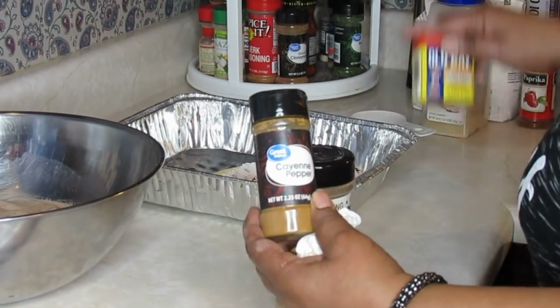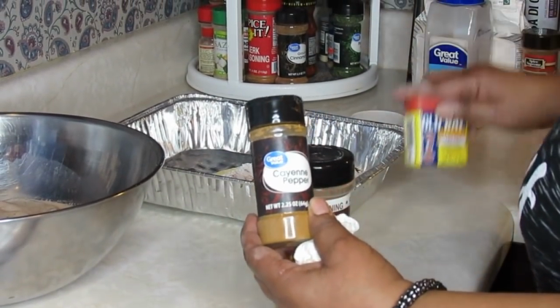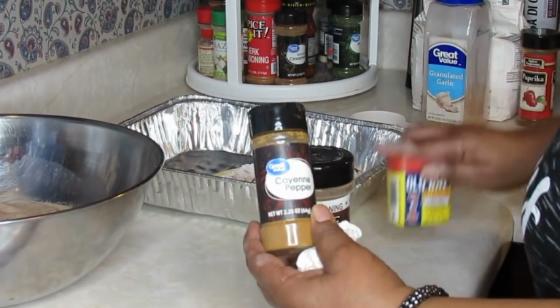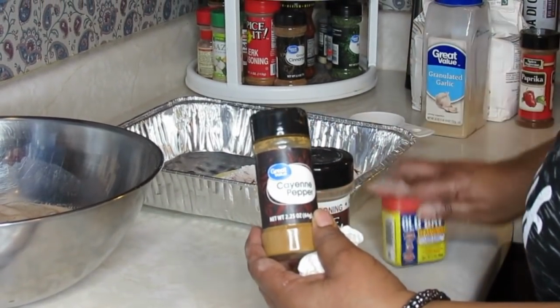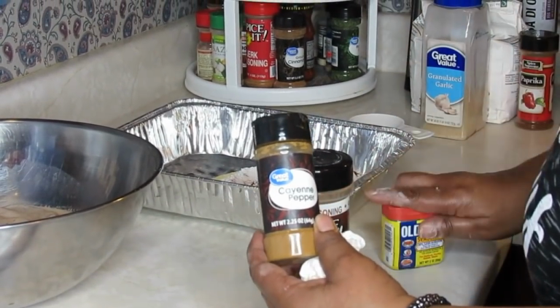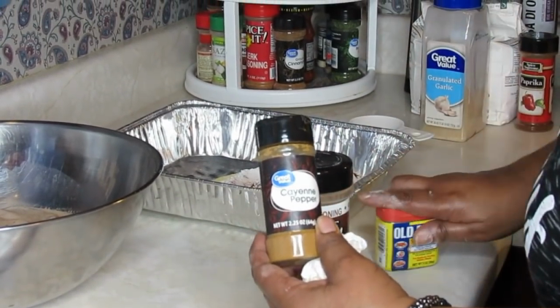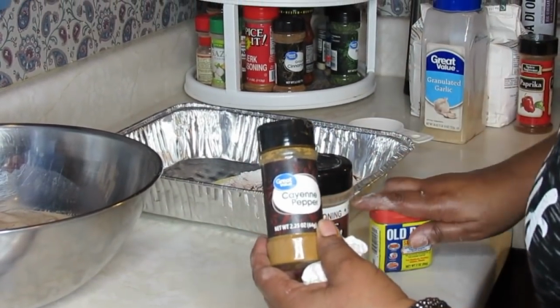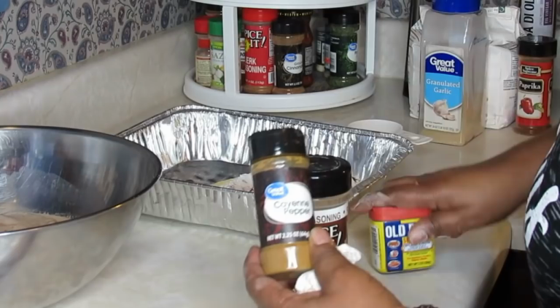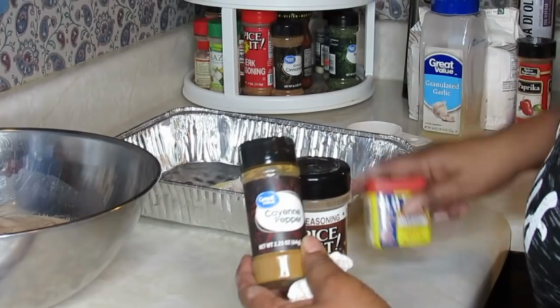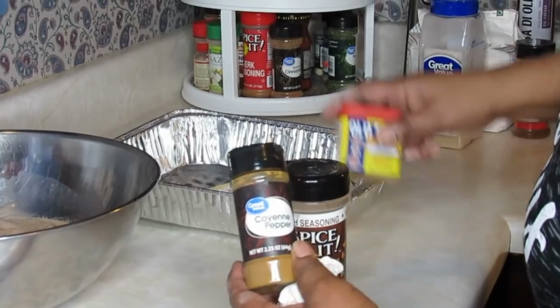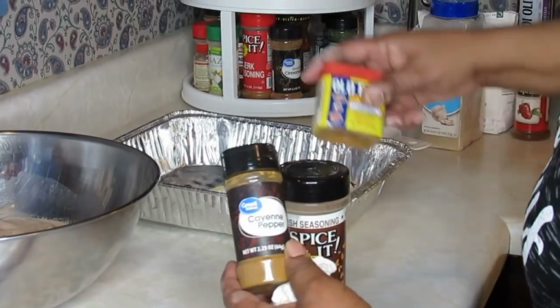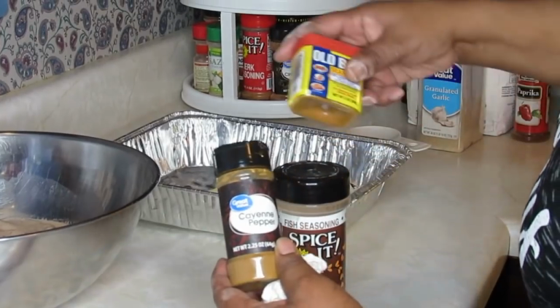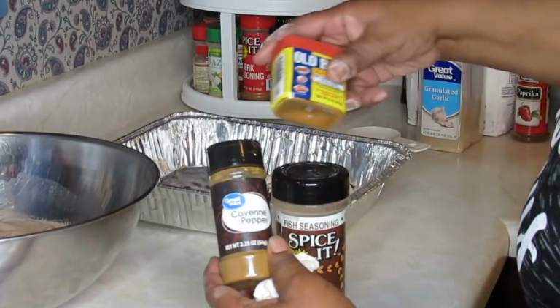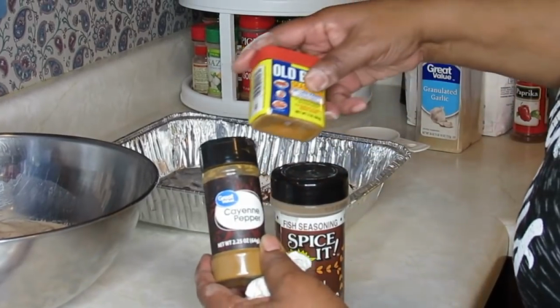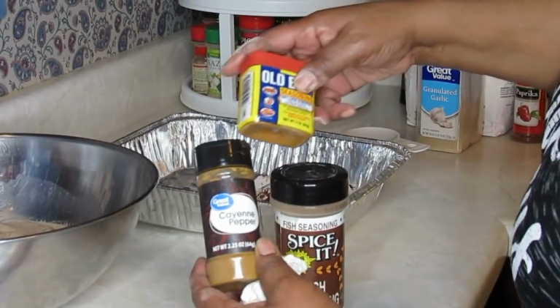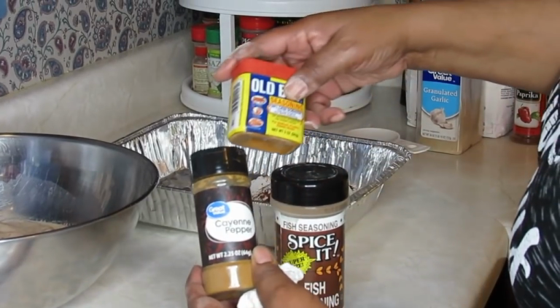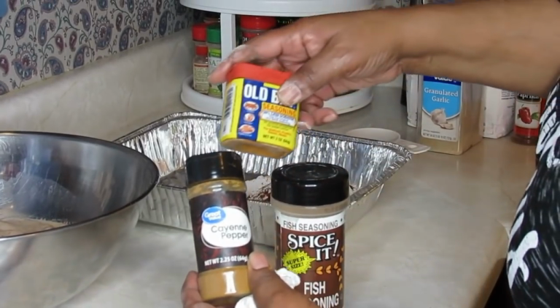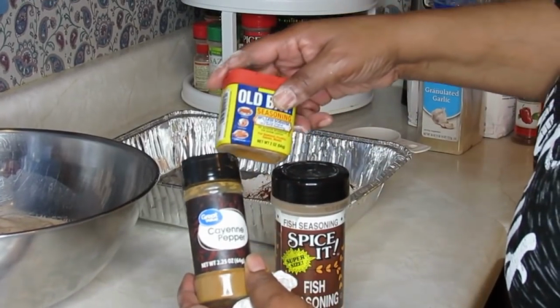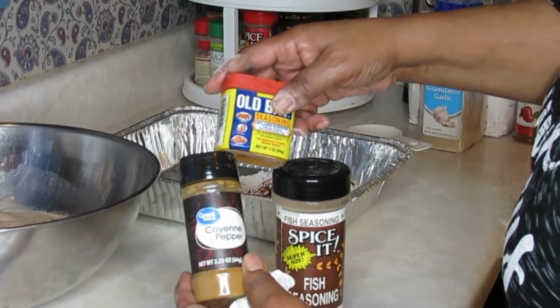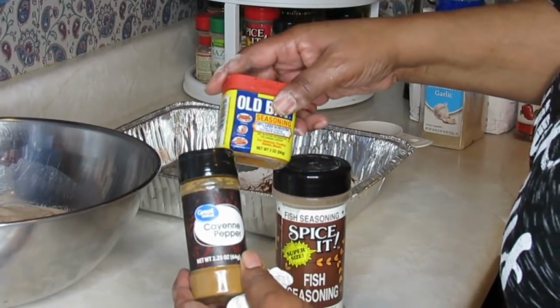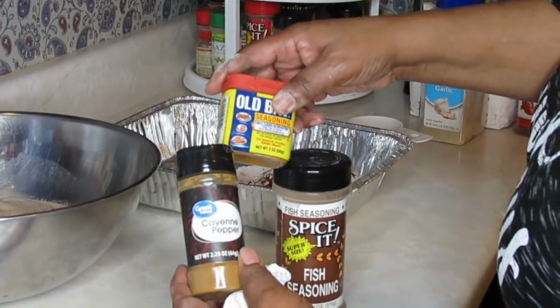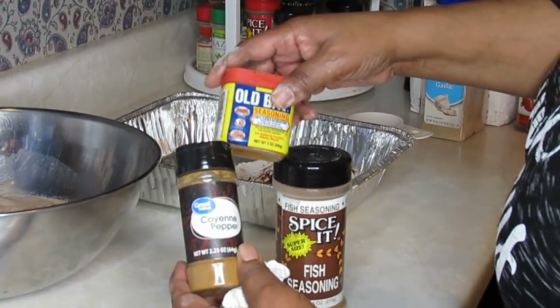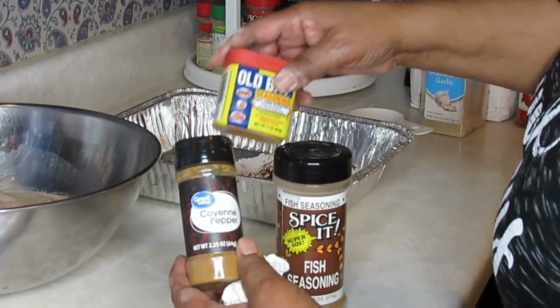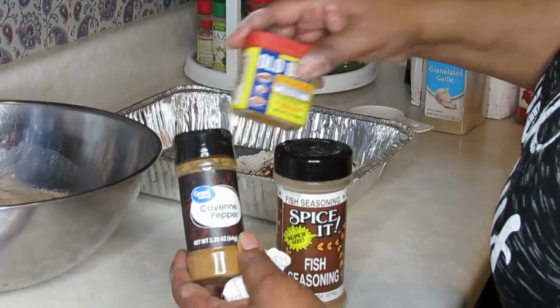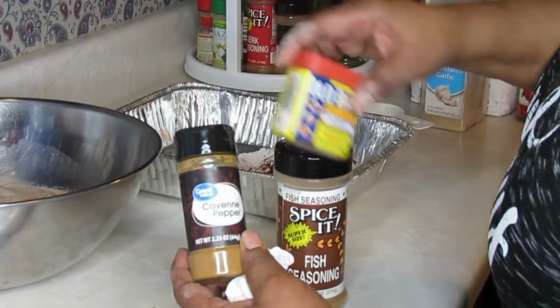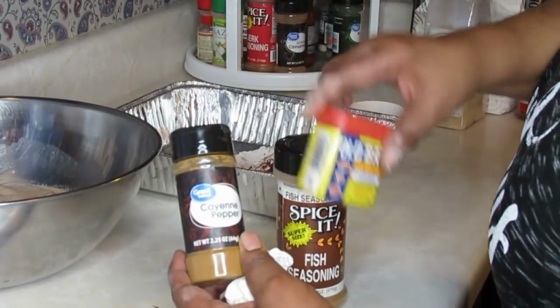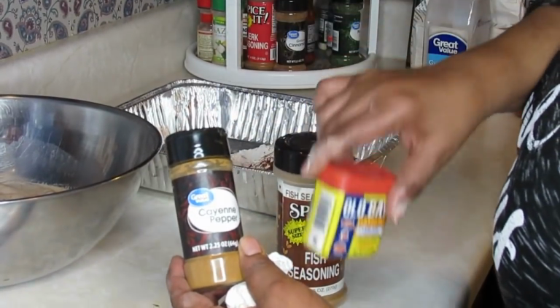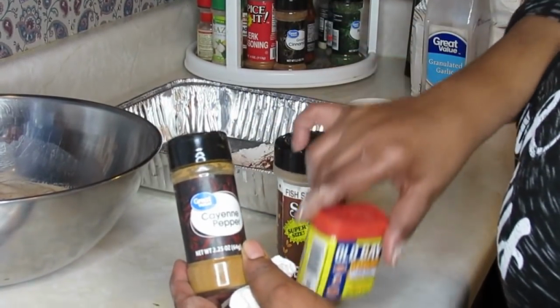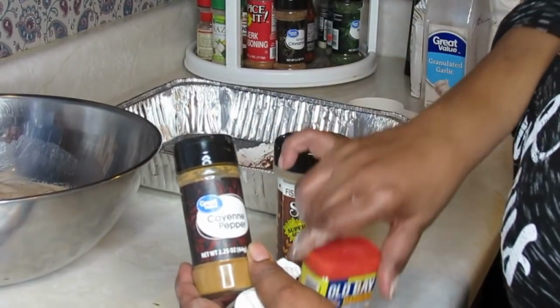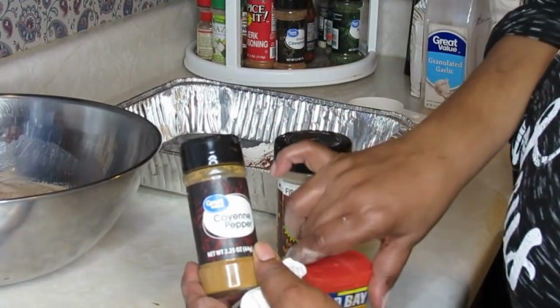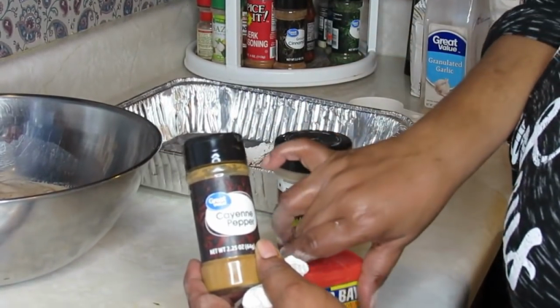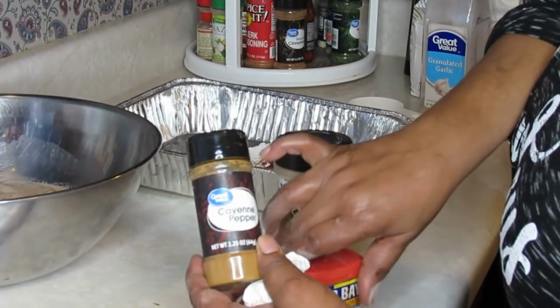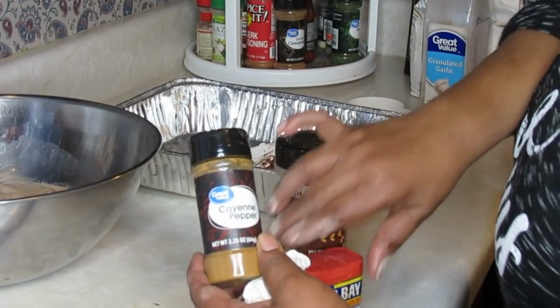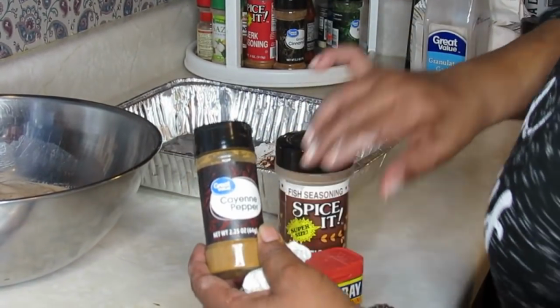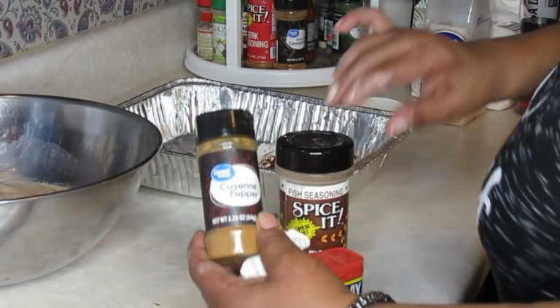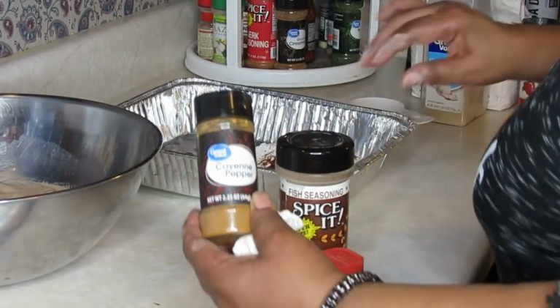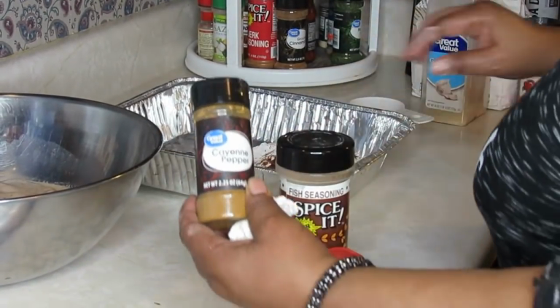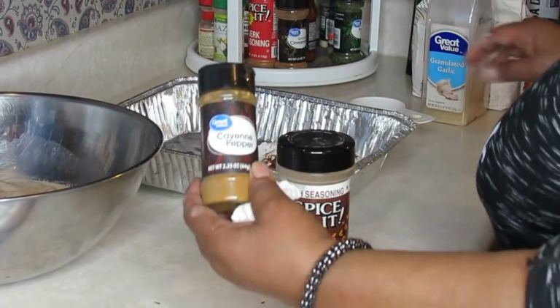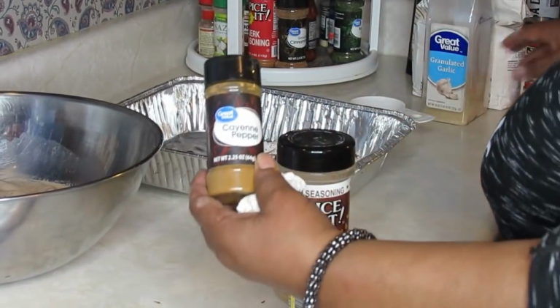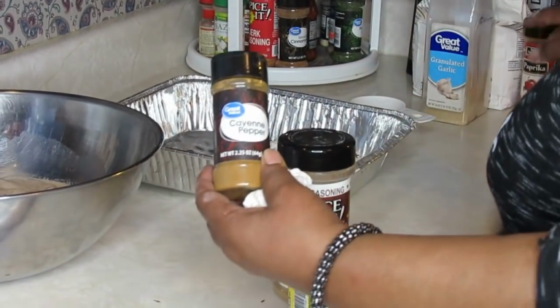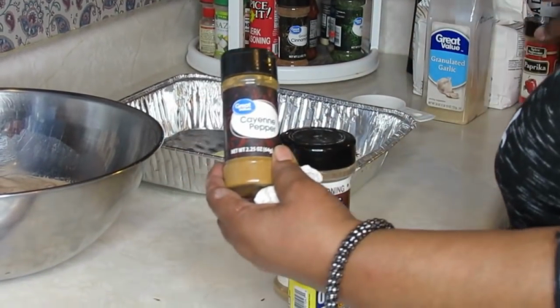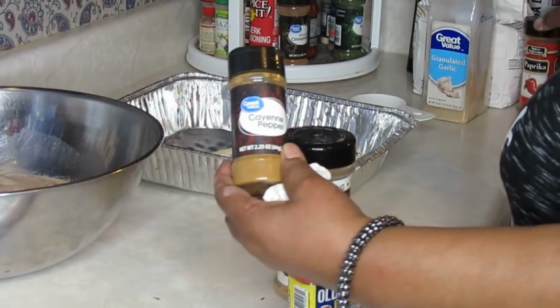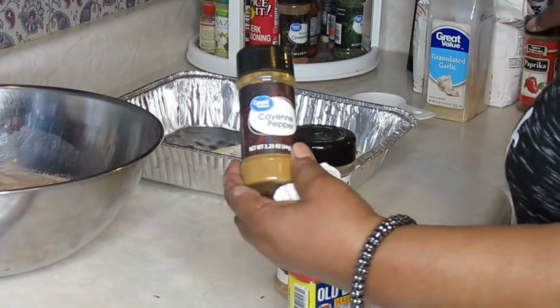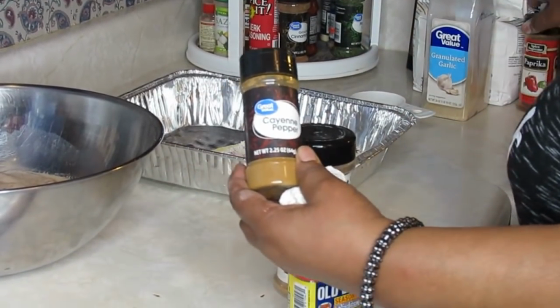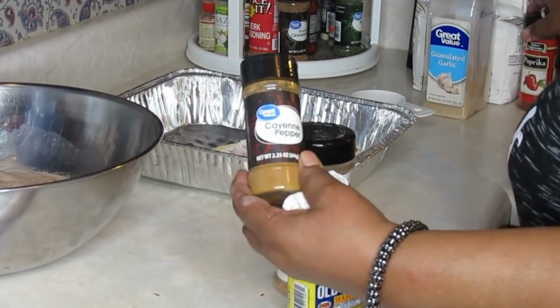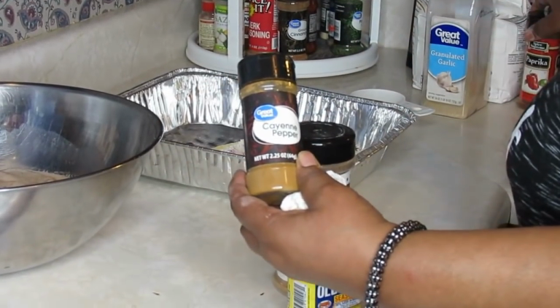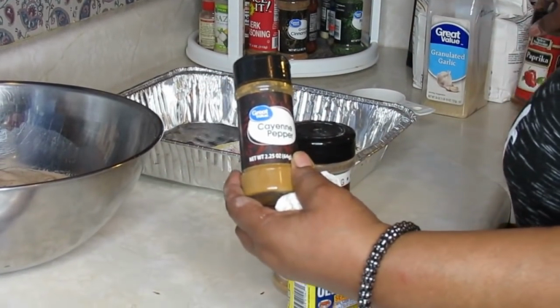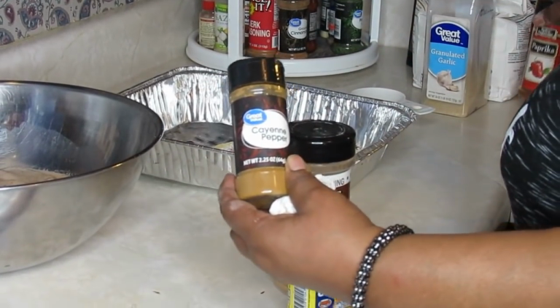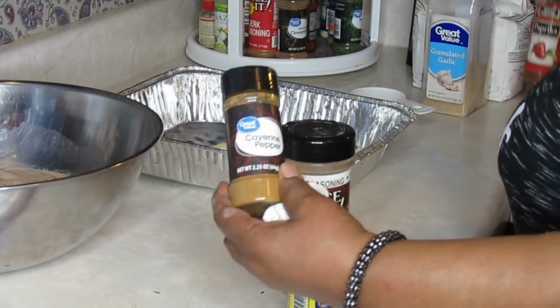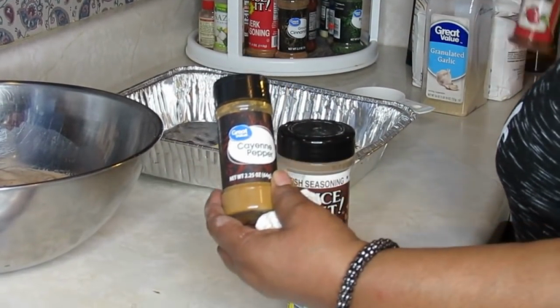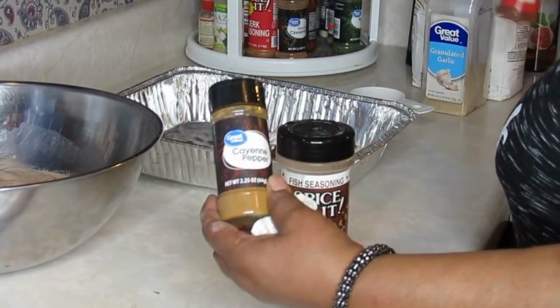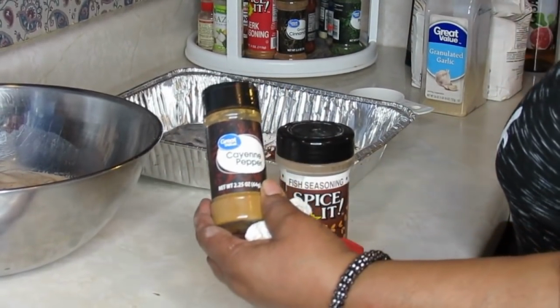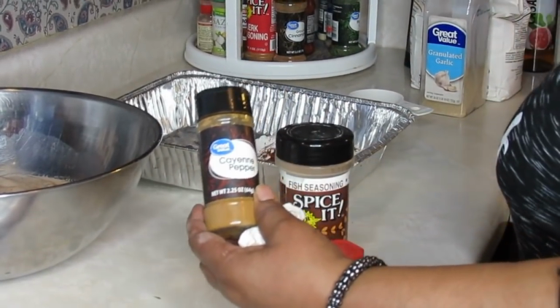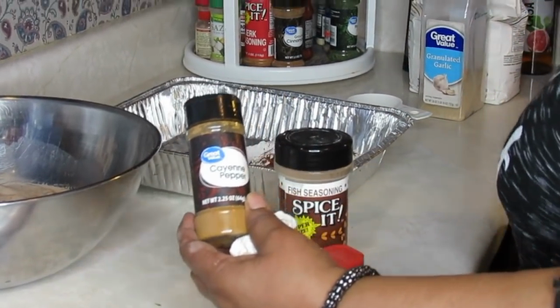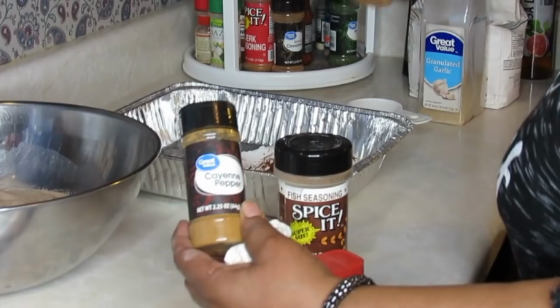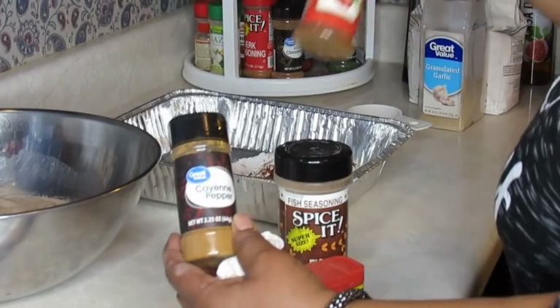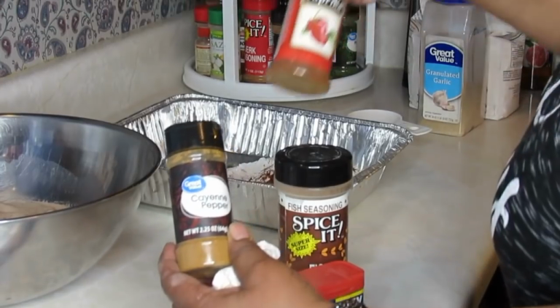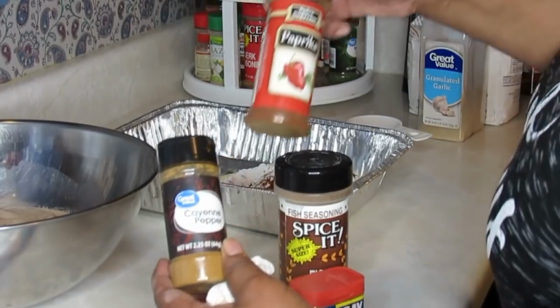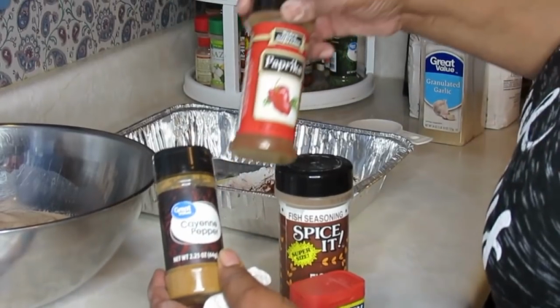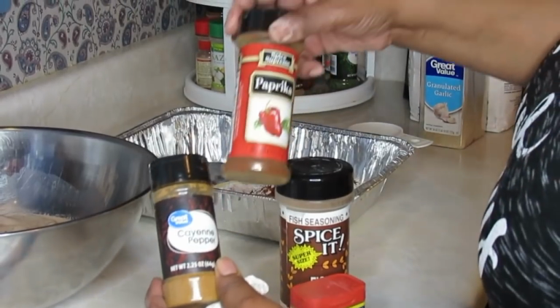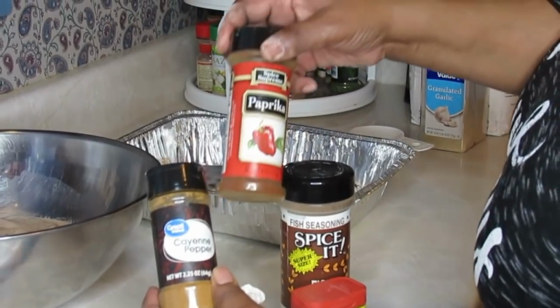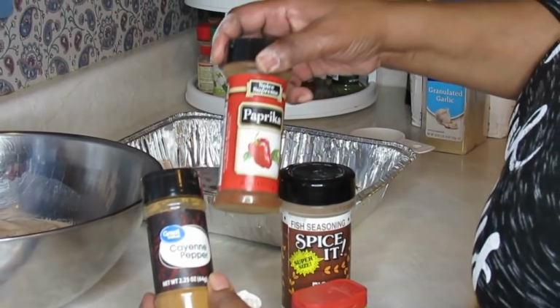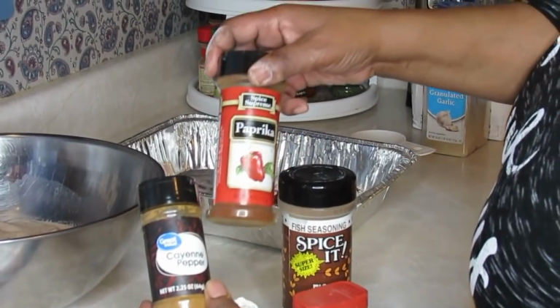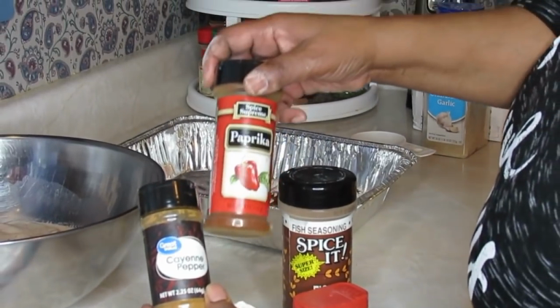Just a small amount of Old Bay — and you can also add lemon juice or lemonade if you like — and the paprika. That's the seasoning recap.